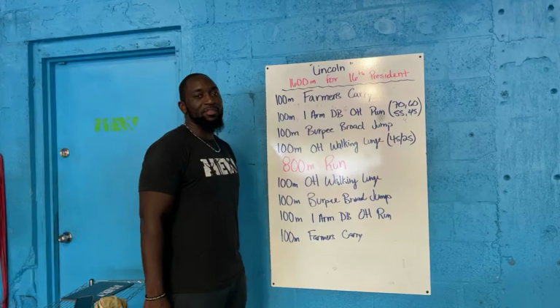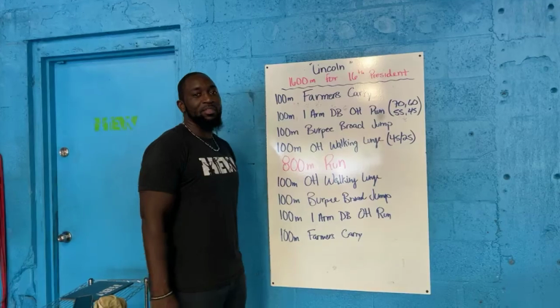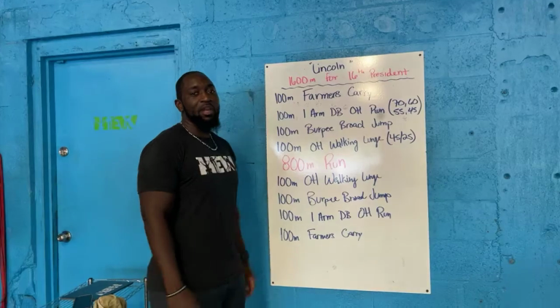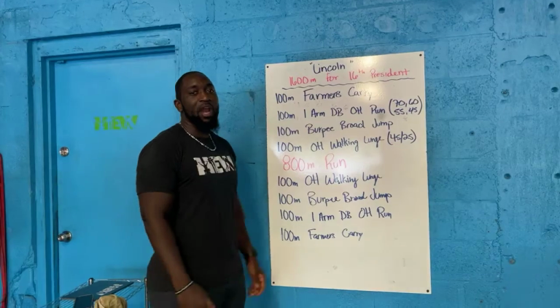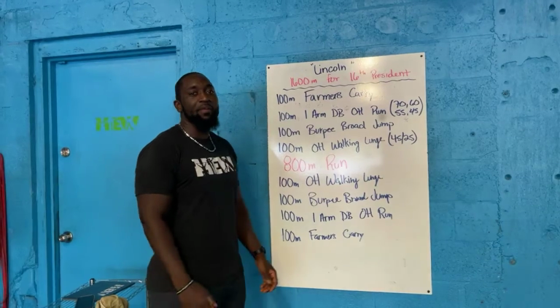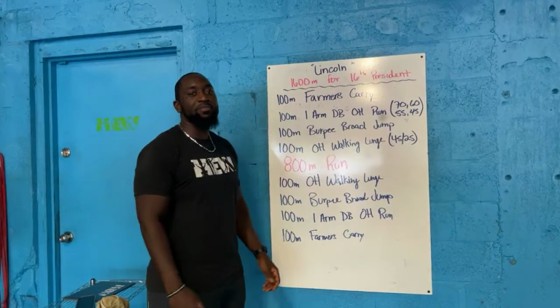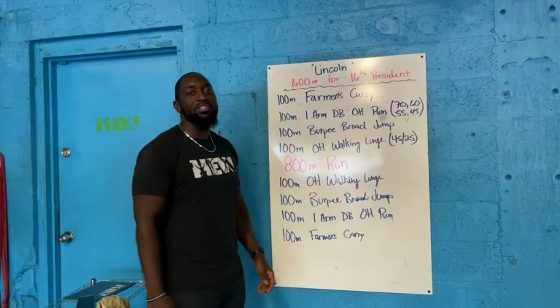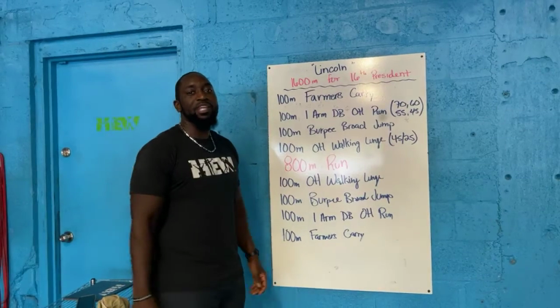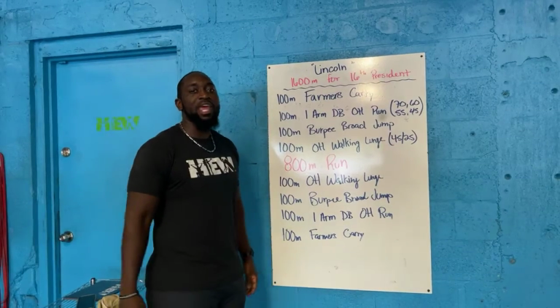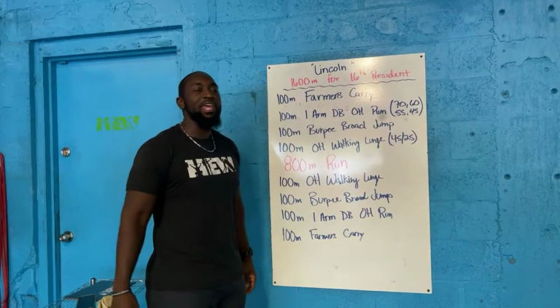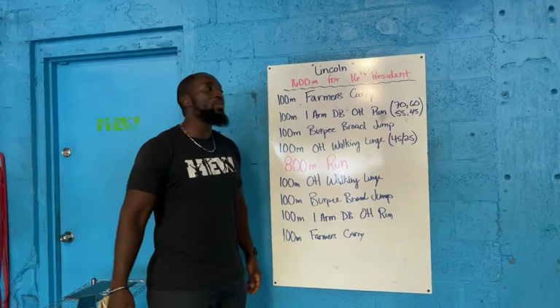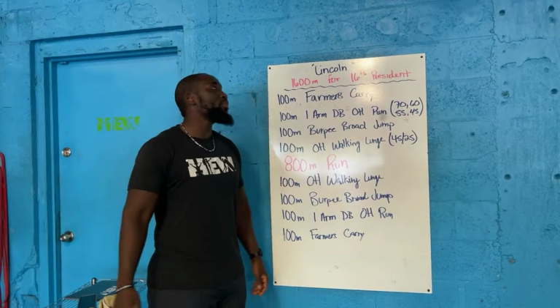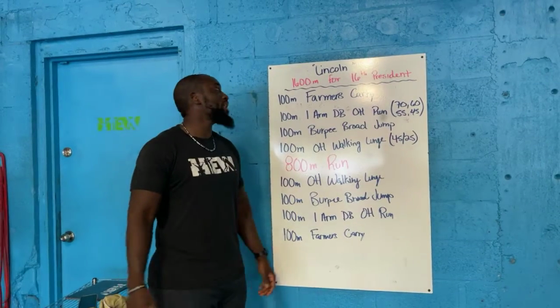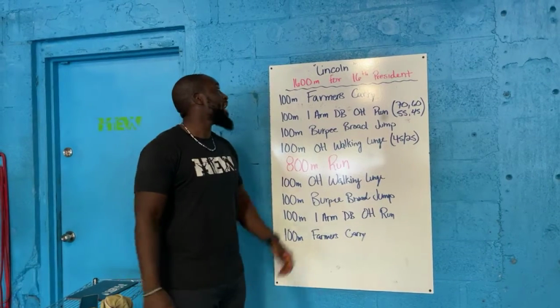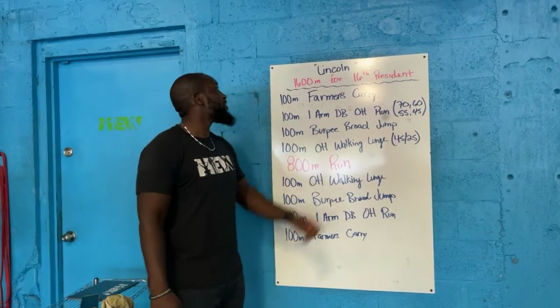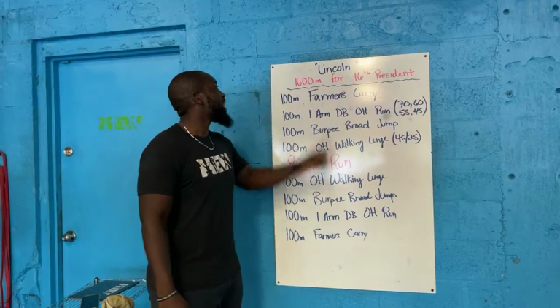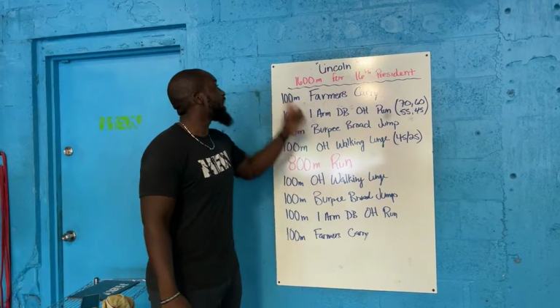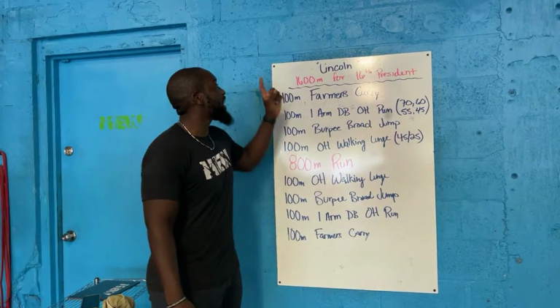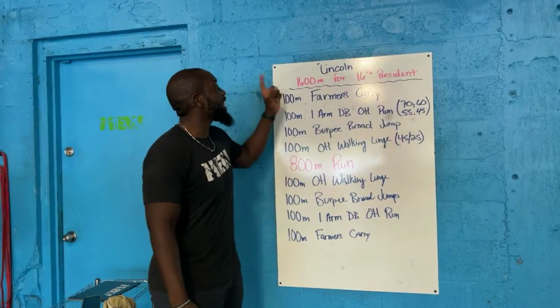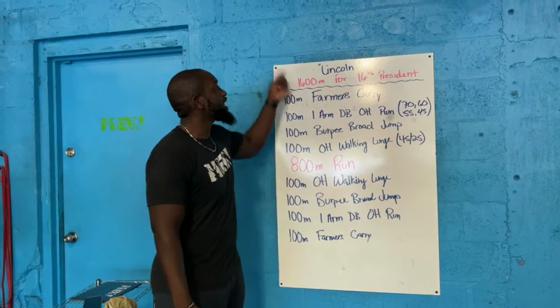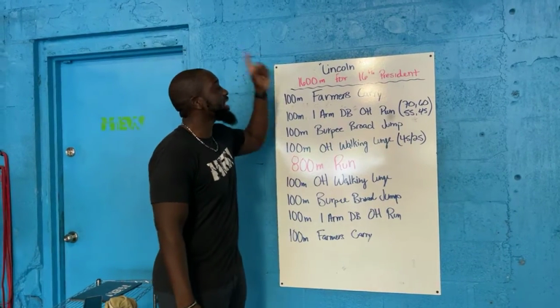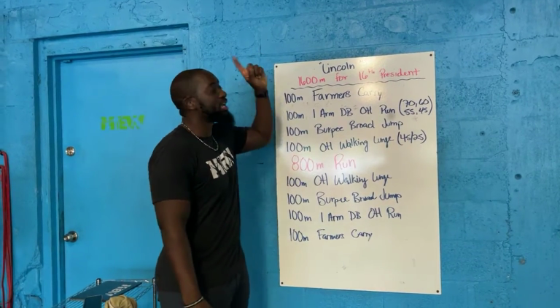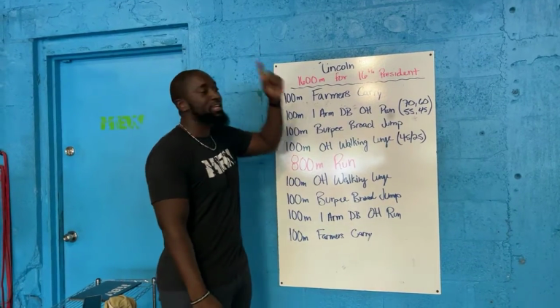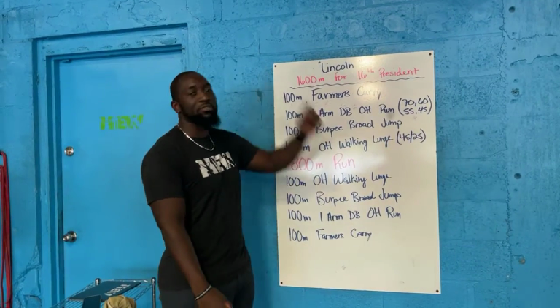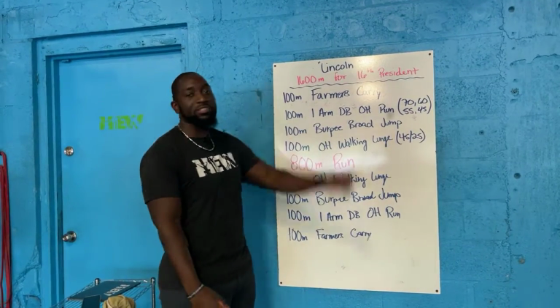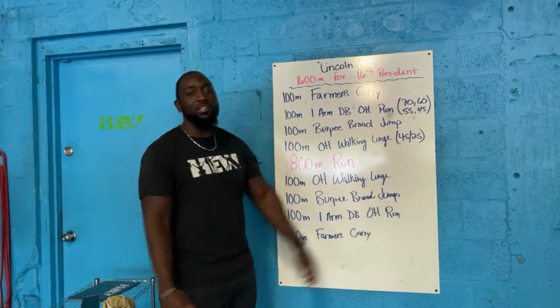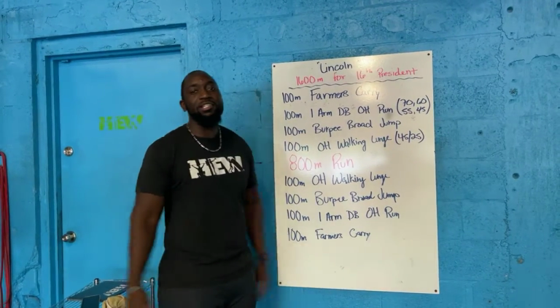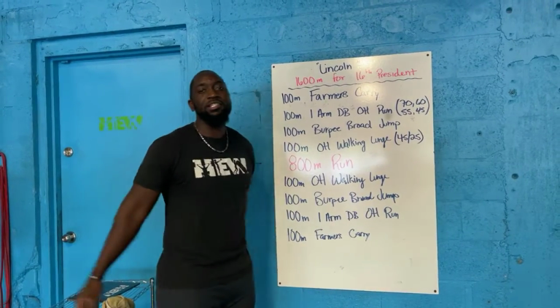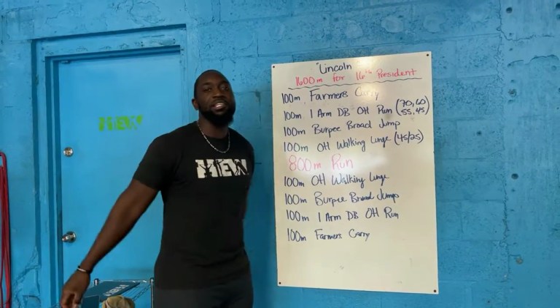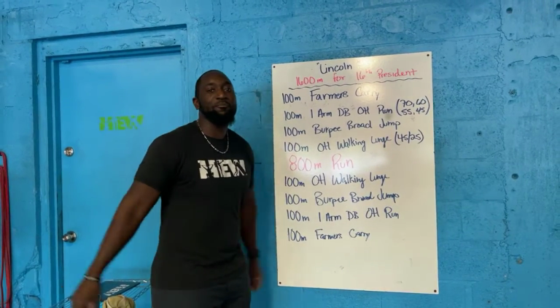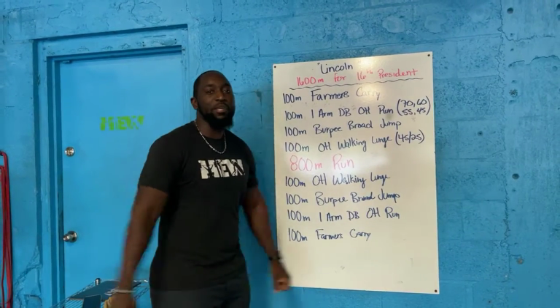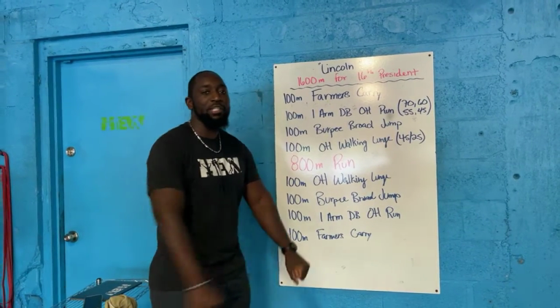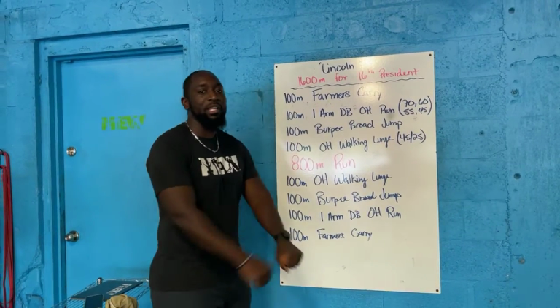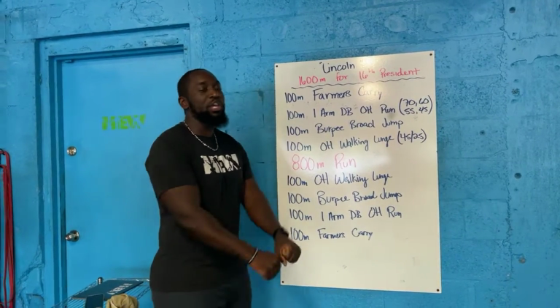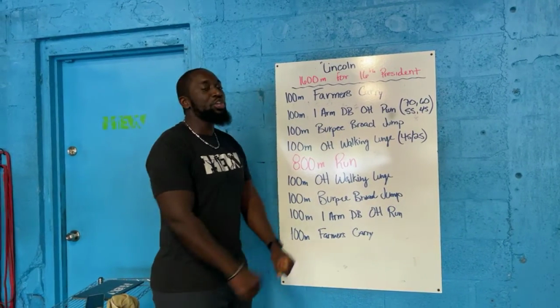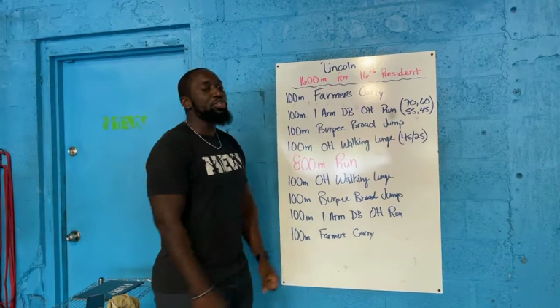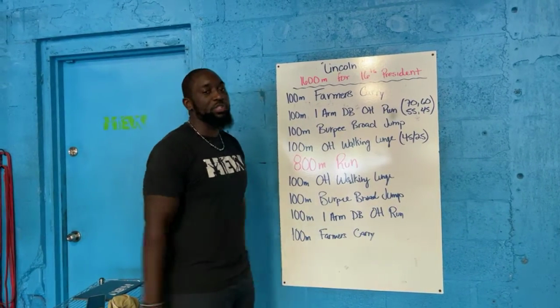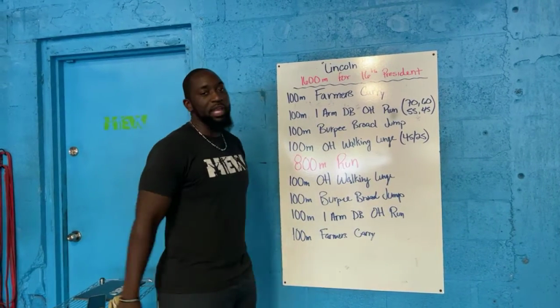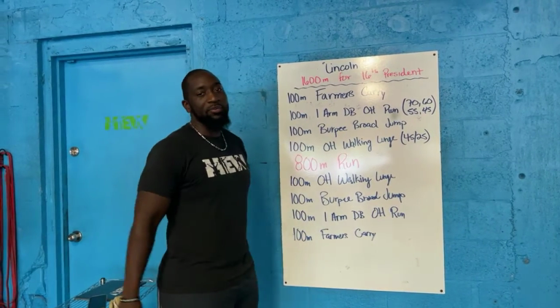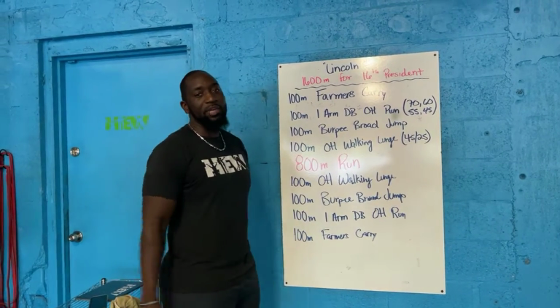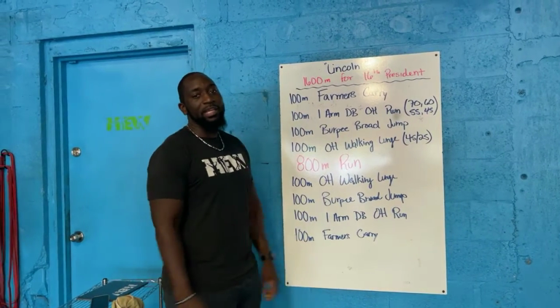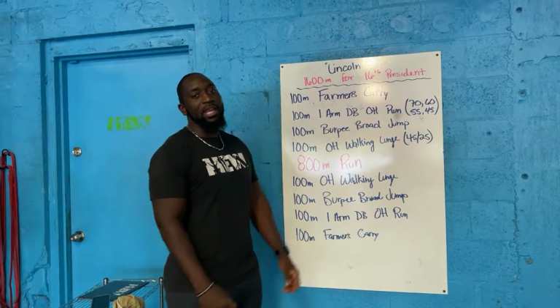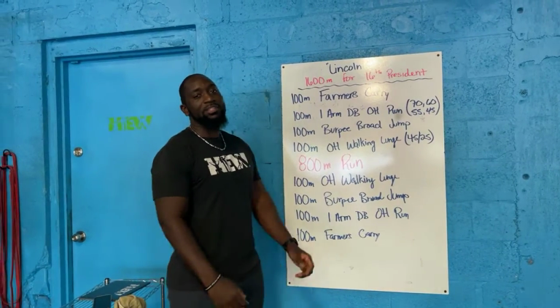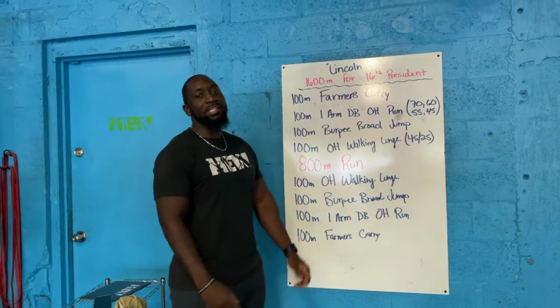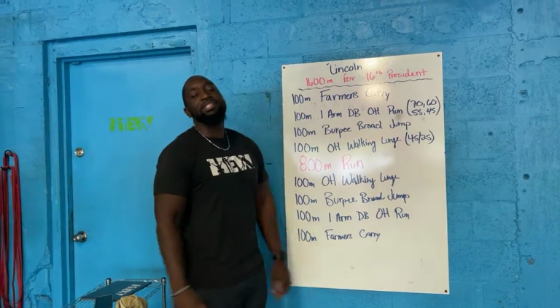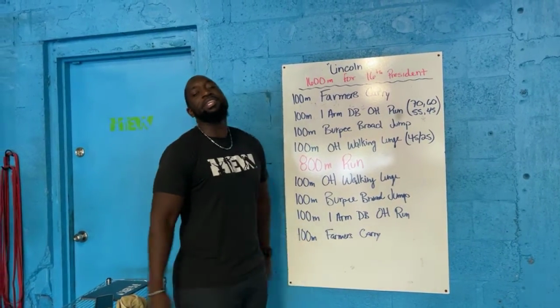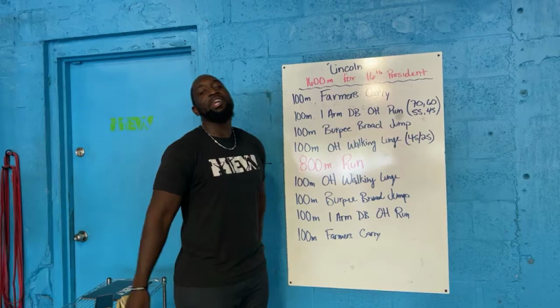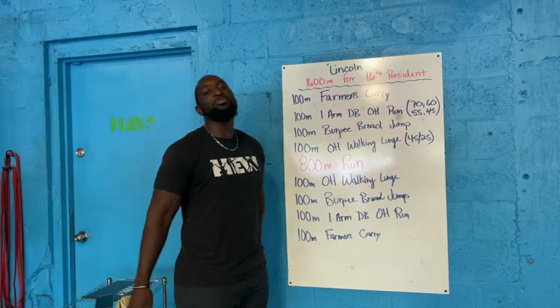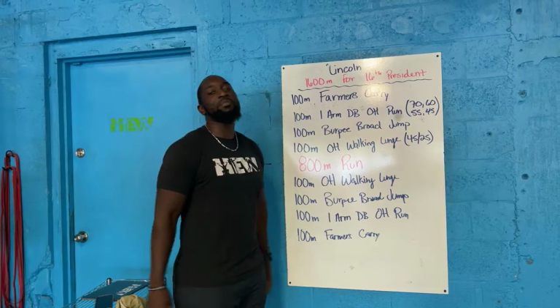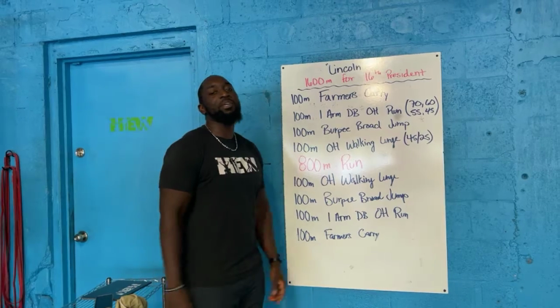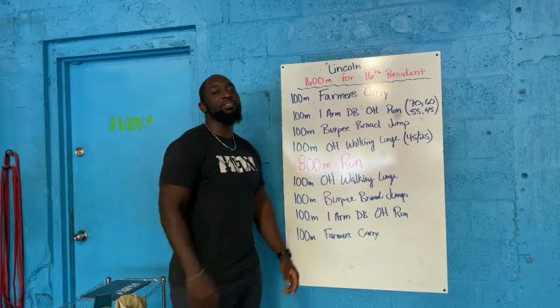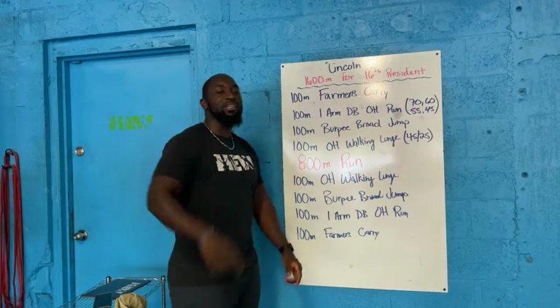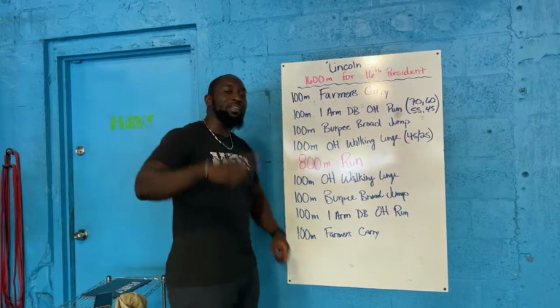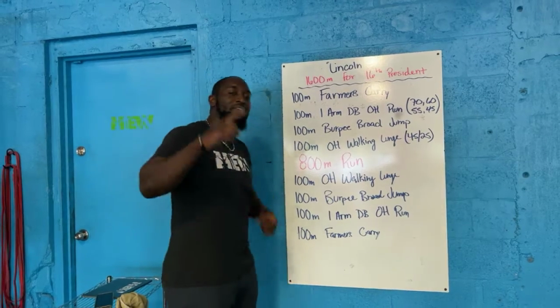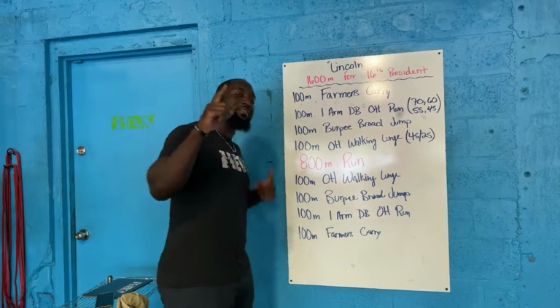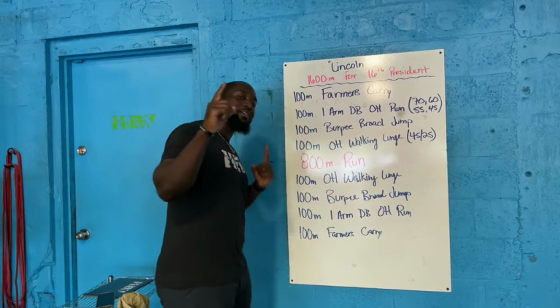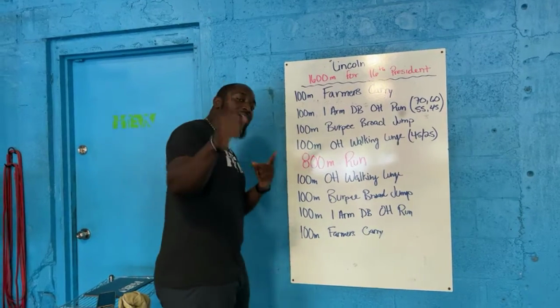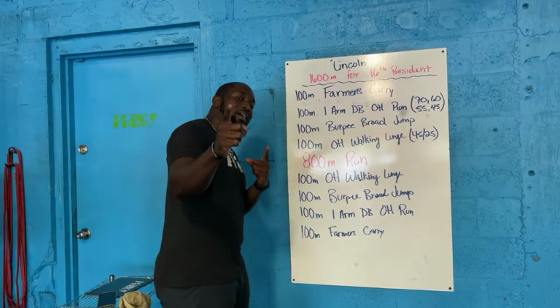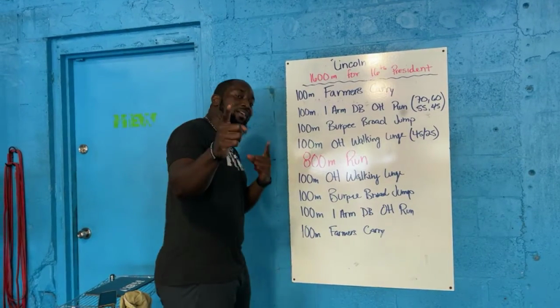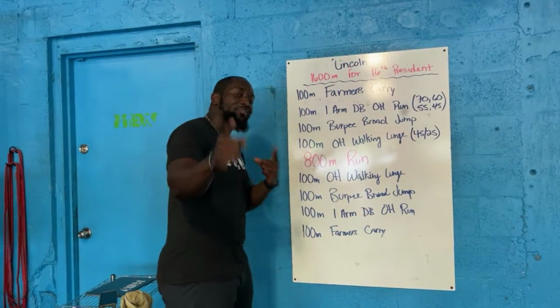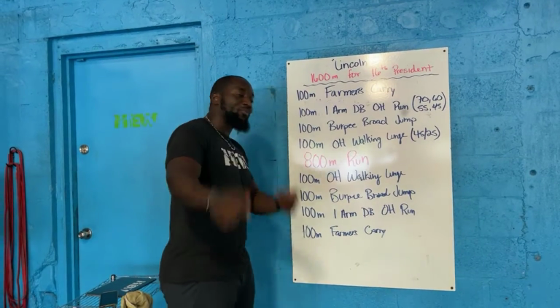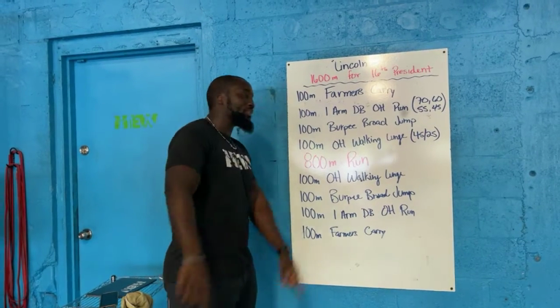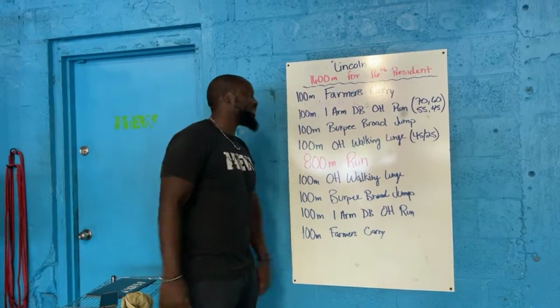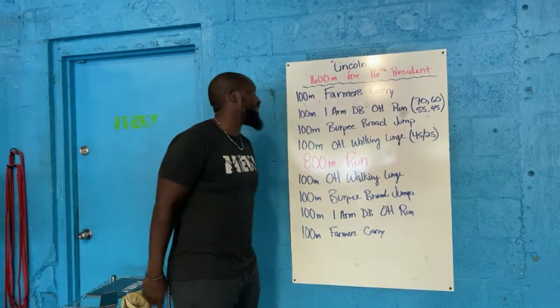Today we have Lincoln. He was our 16th president, so today we're knocking out 1,600 meters in his honor.